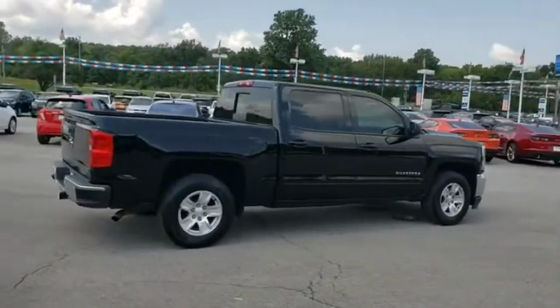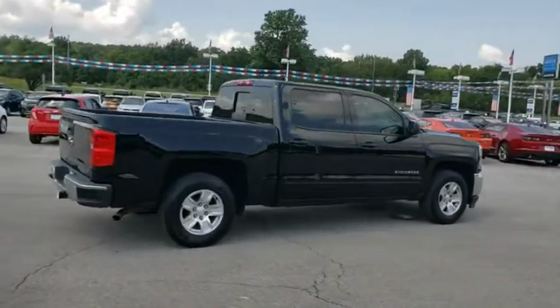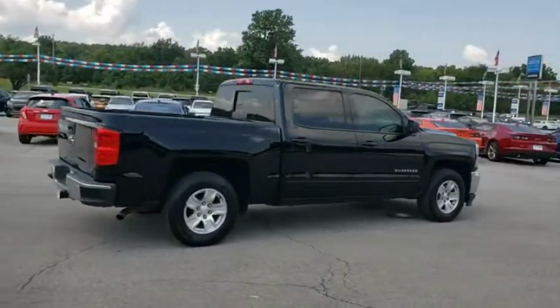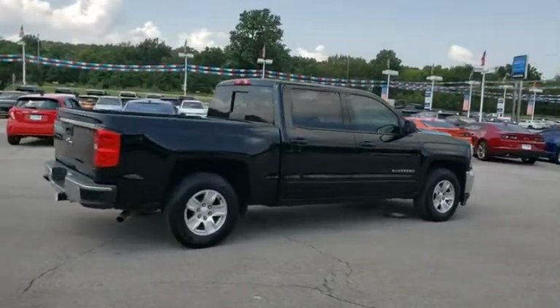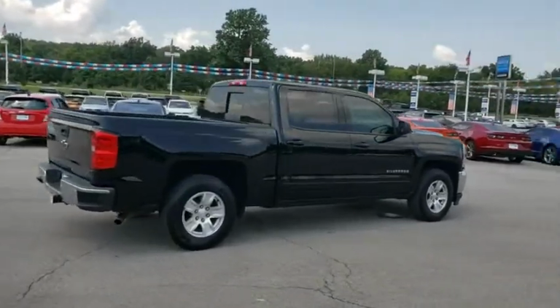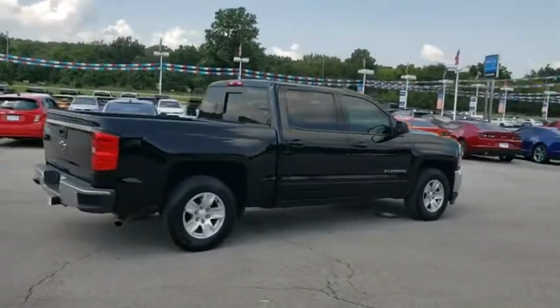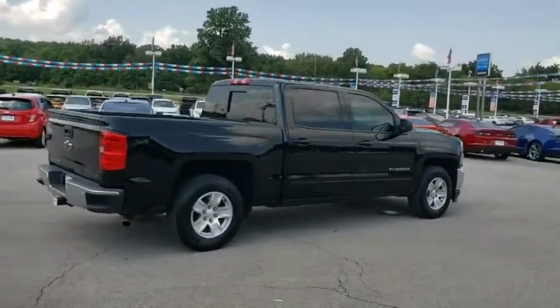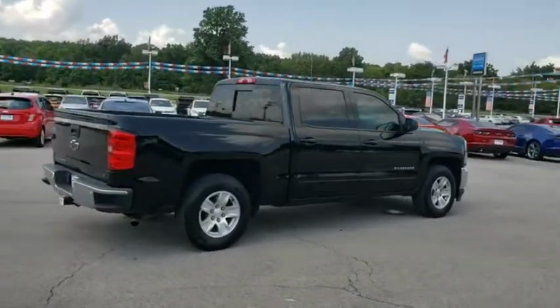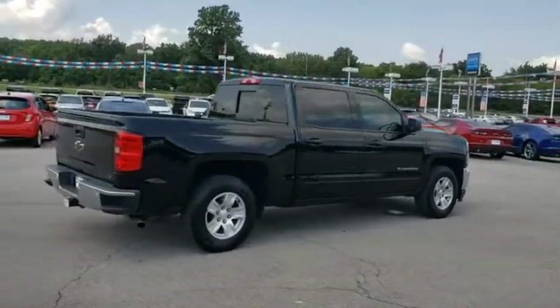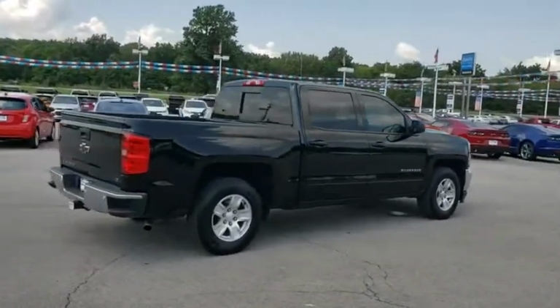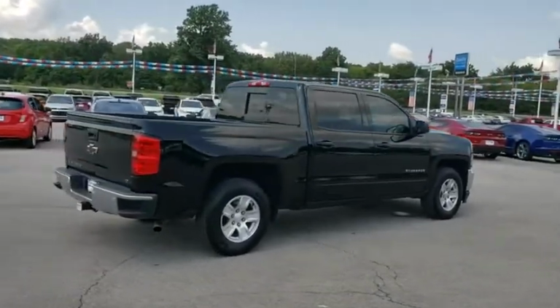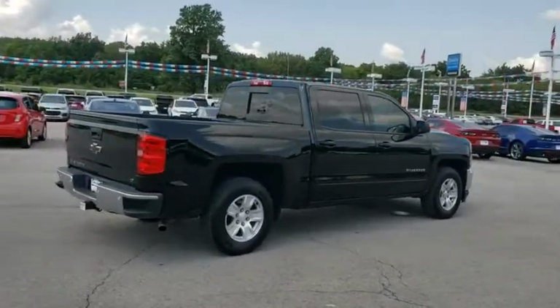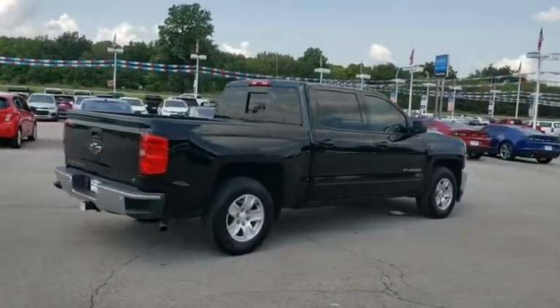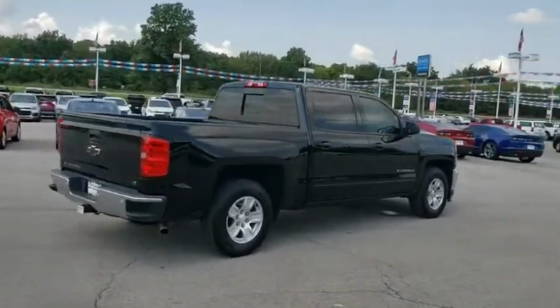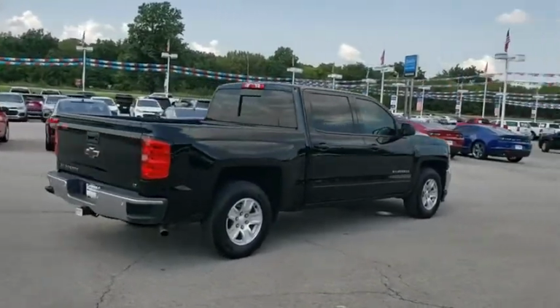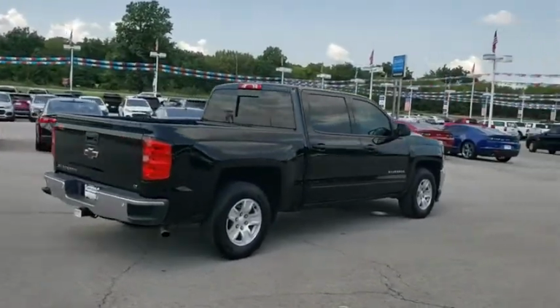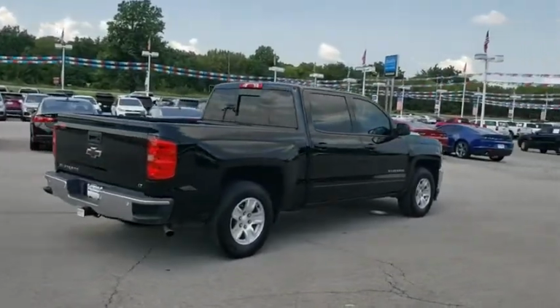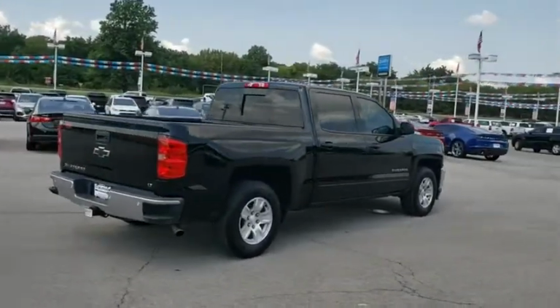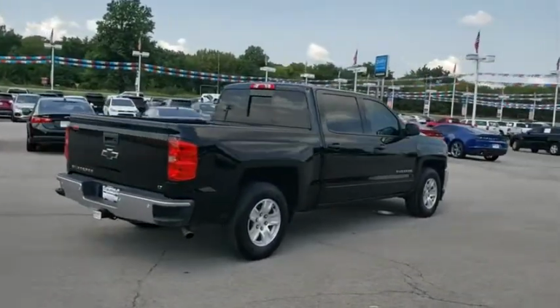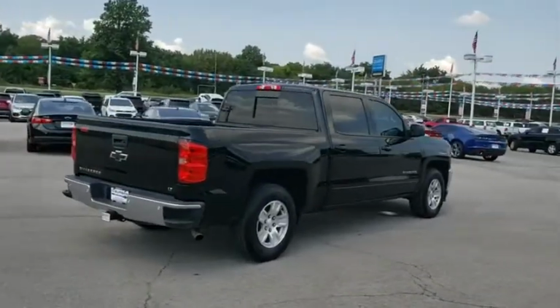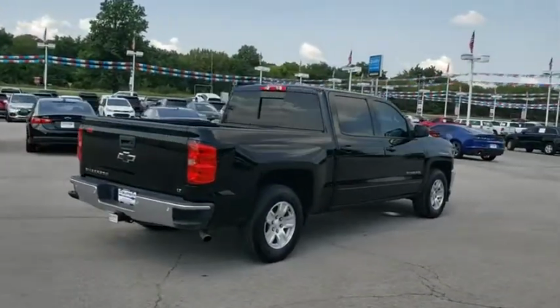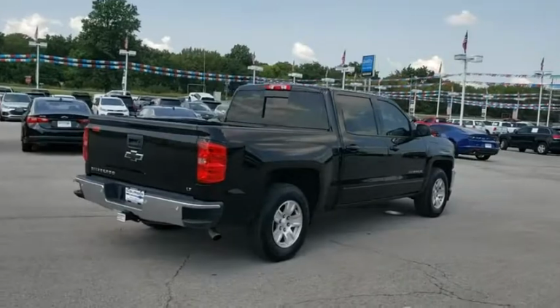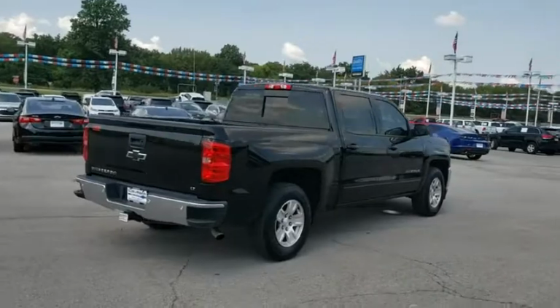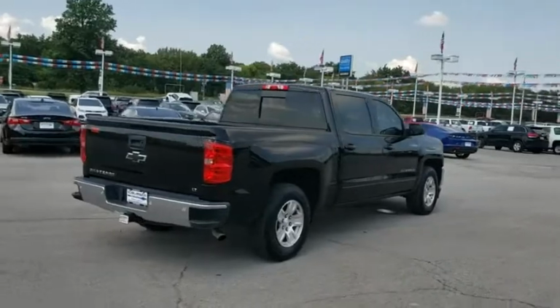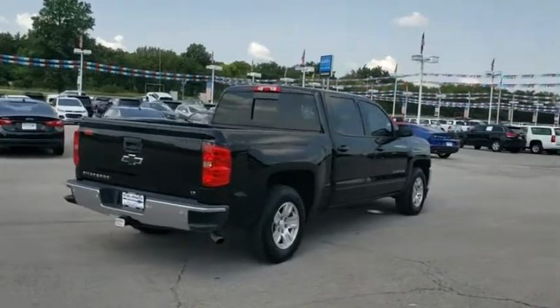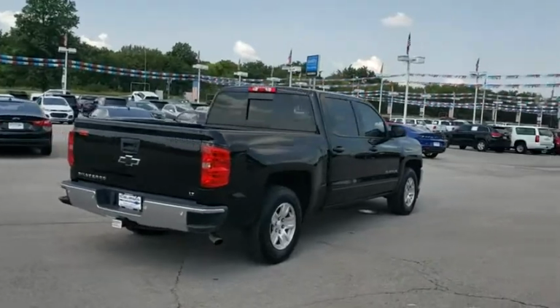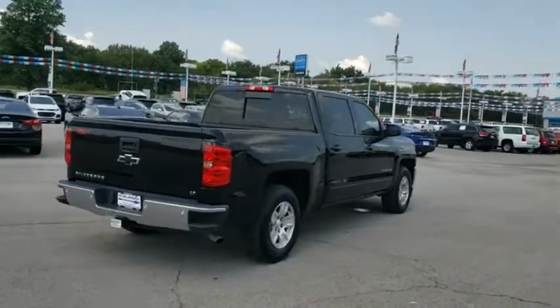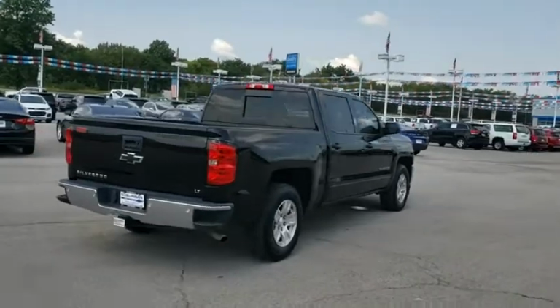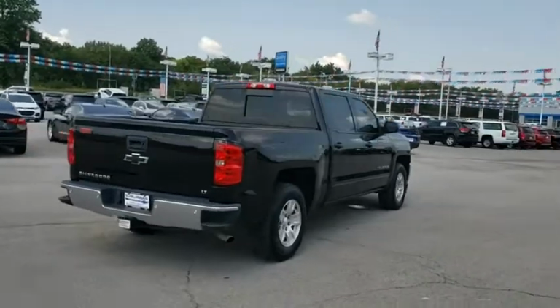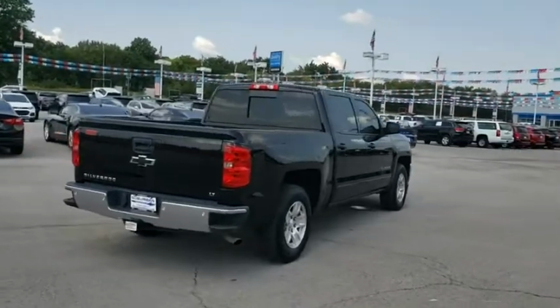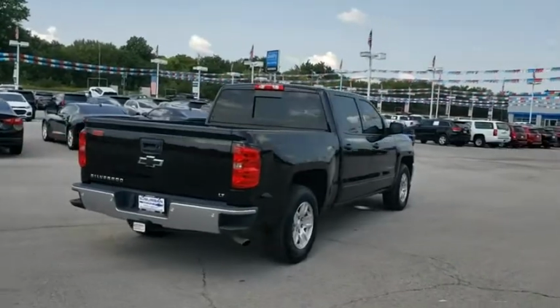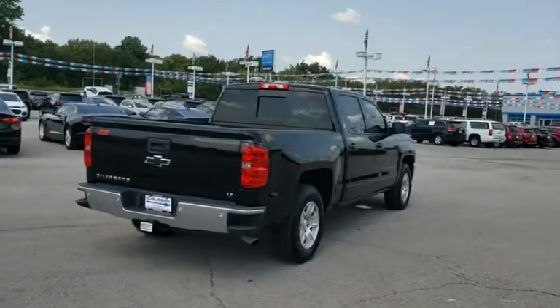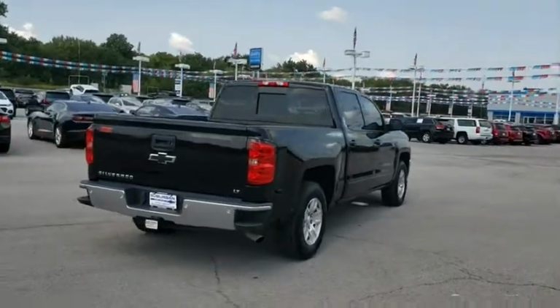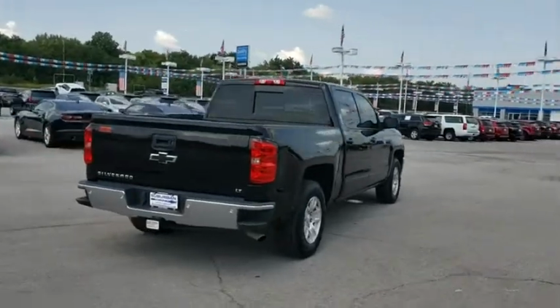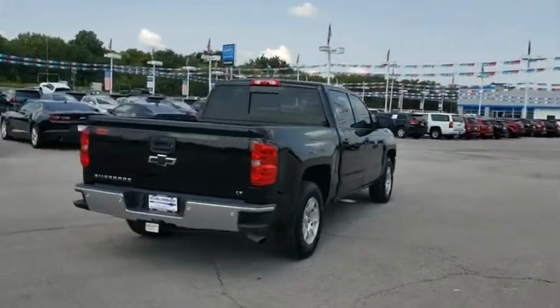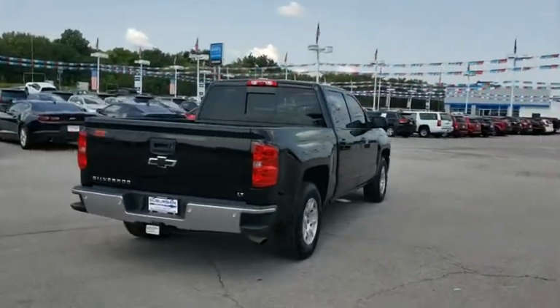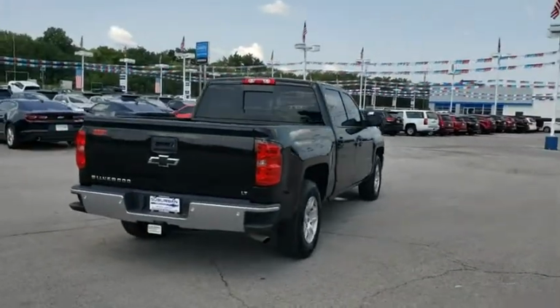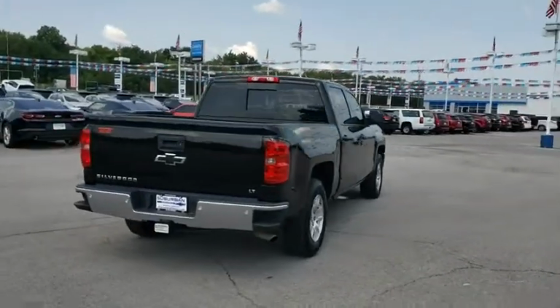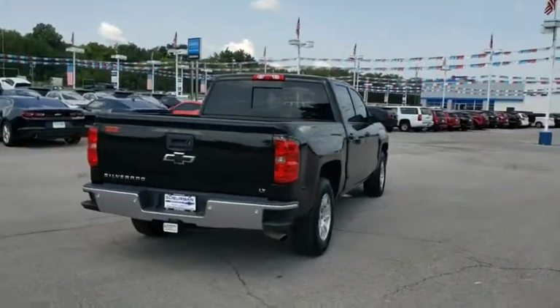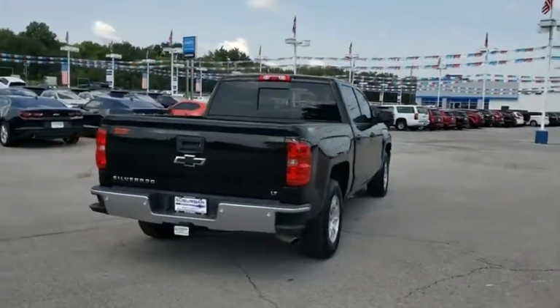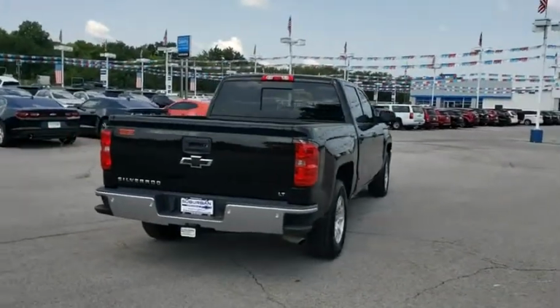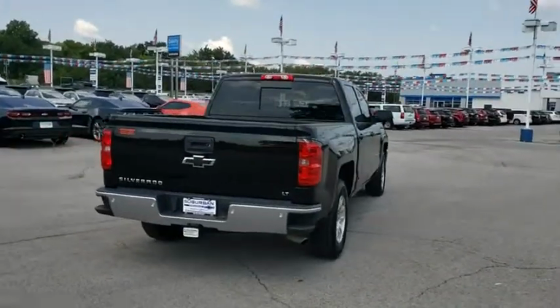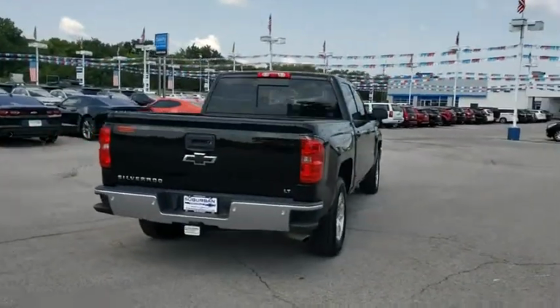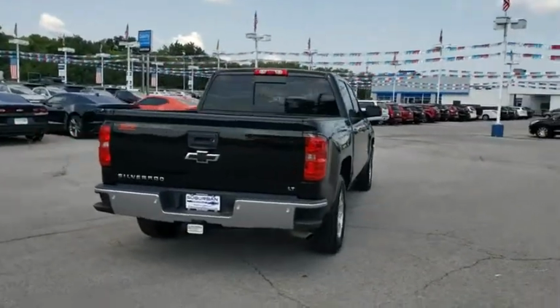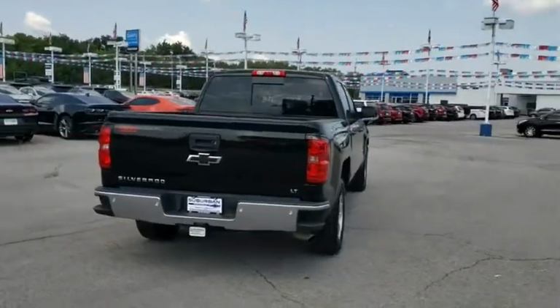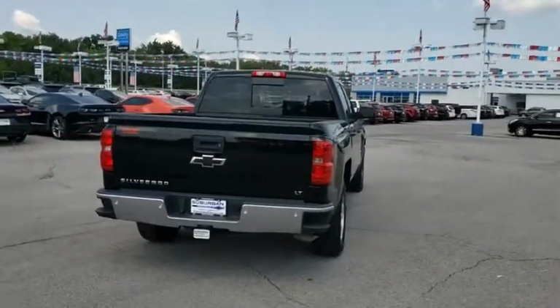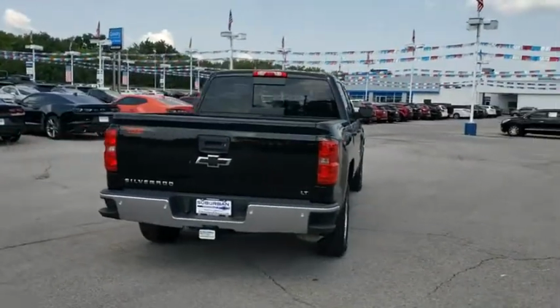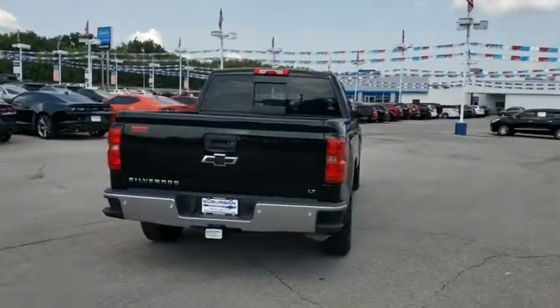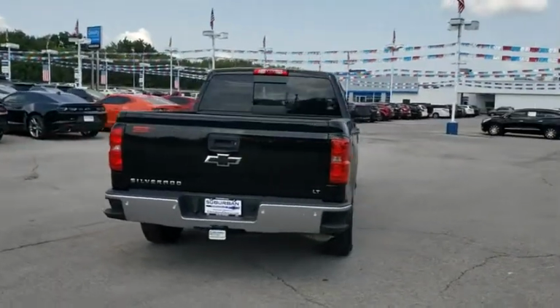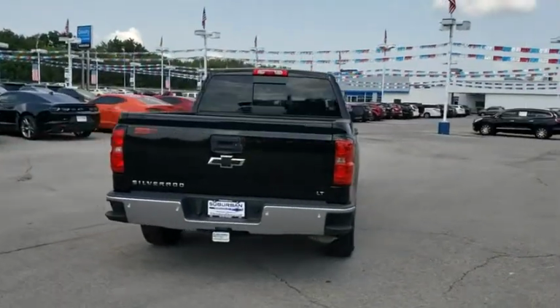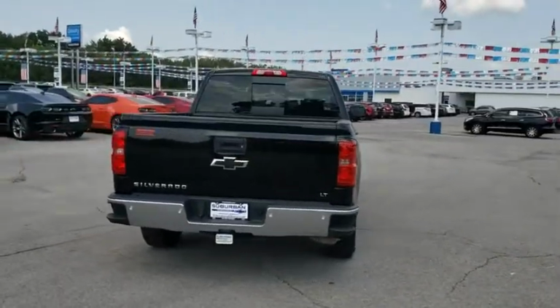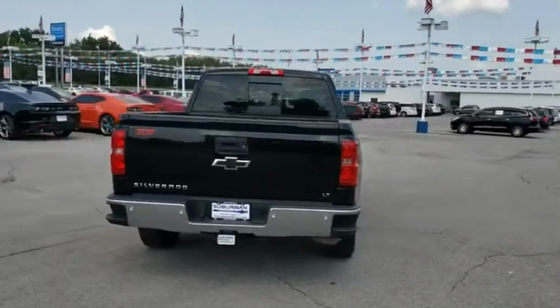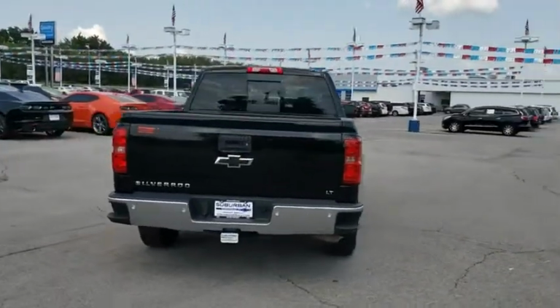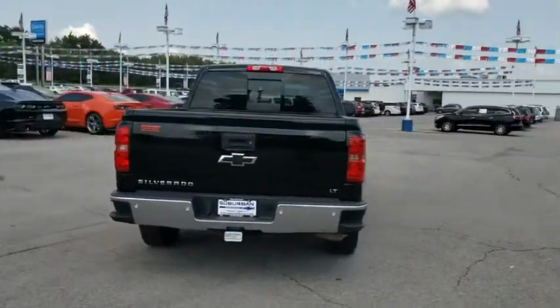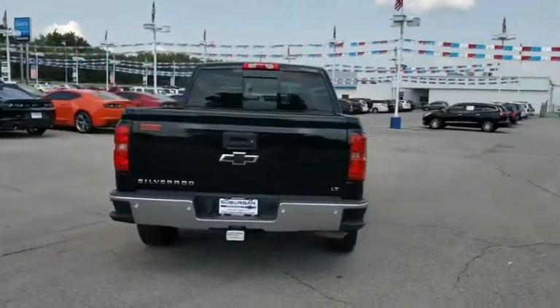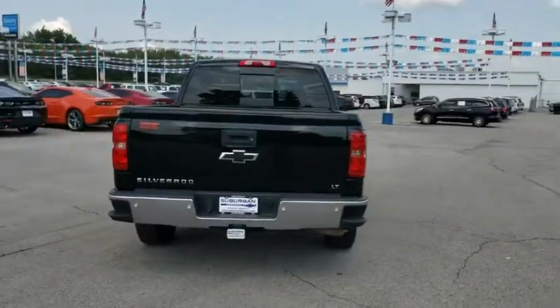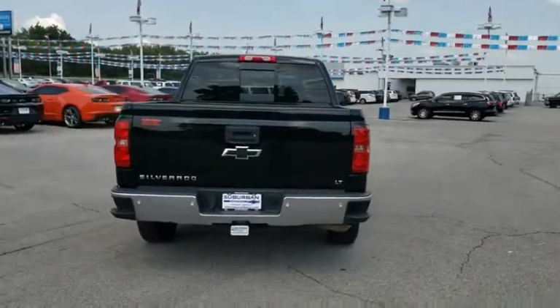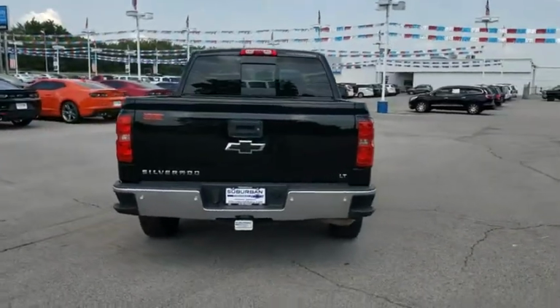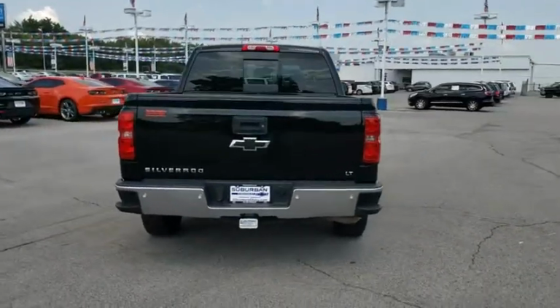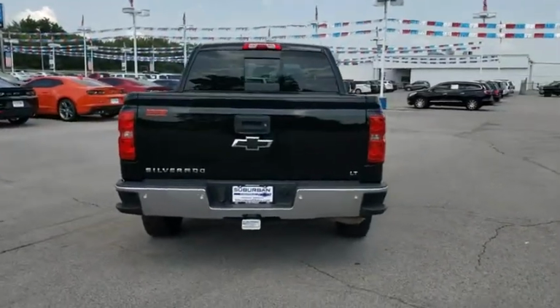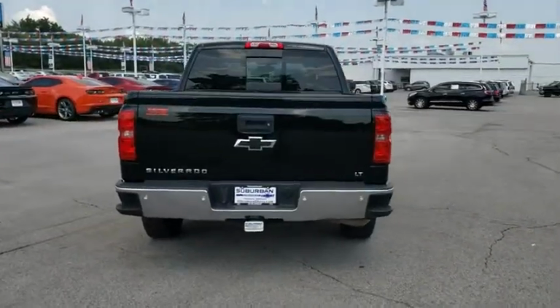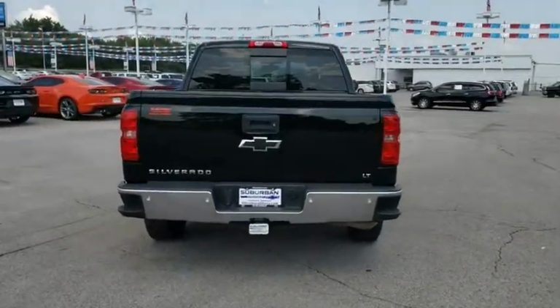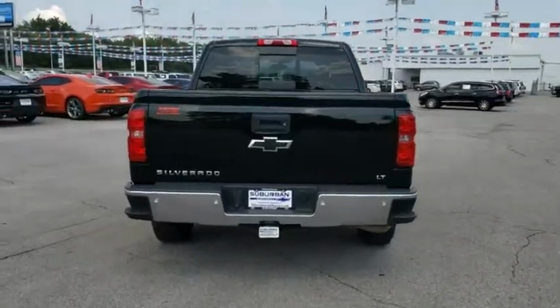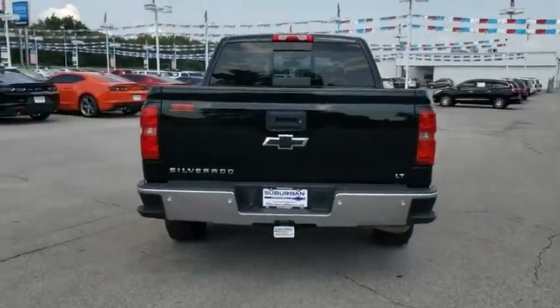This vehicle has less than 65,000 miles. Here are some of this vehicle's great options: keyless entry,